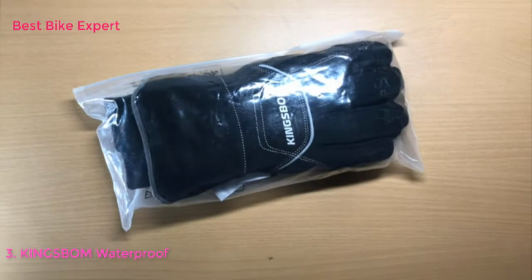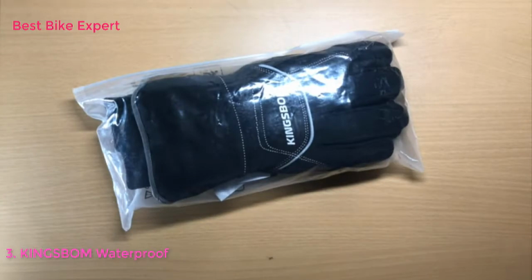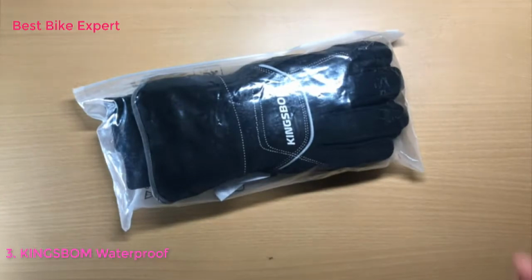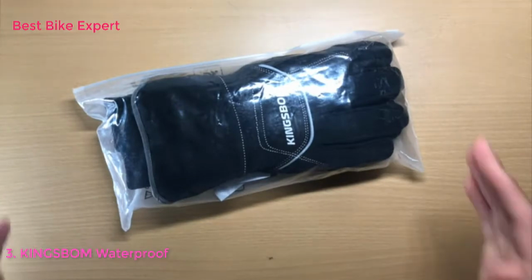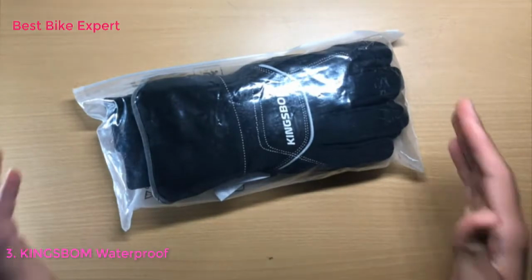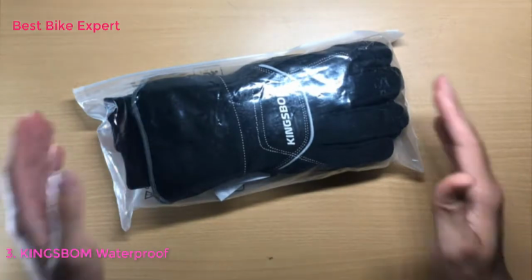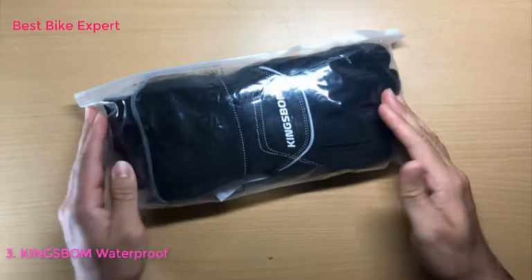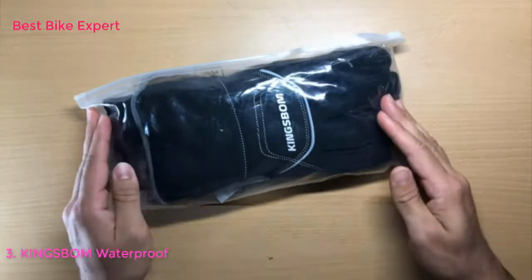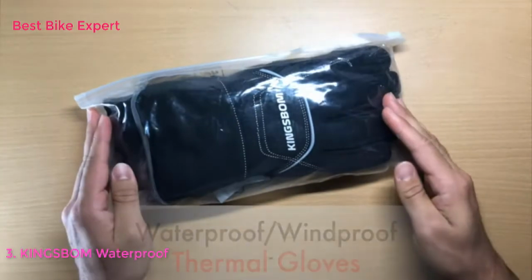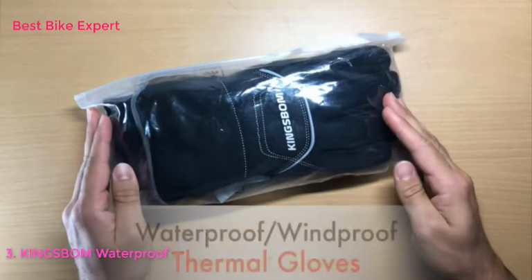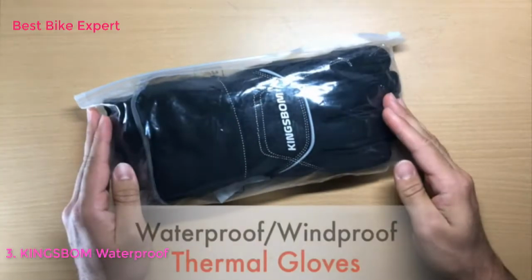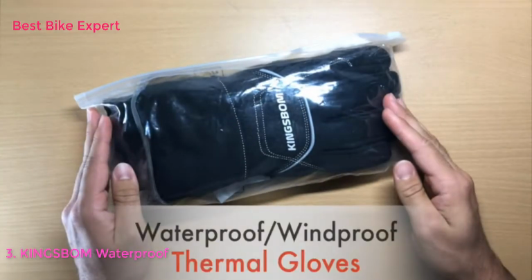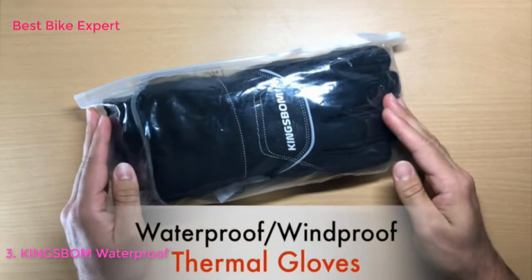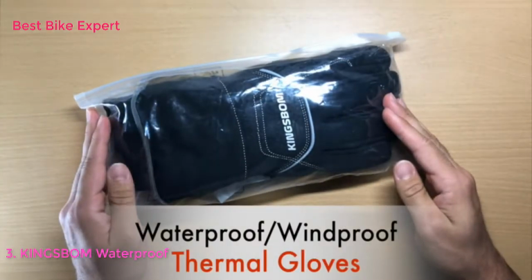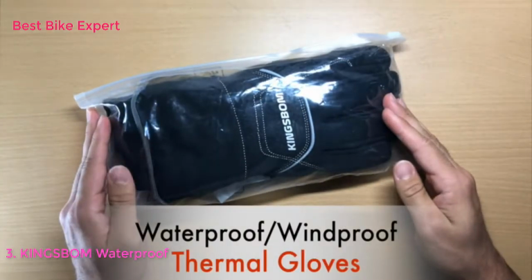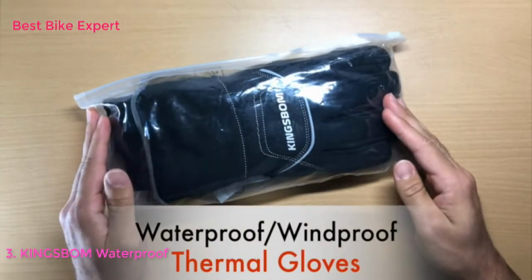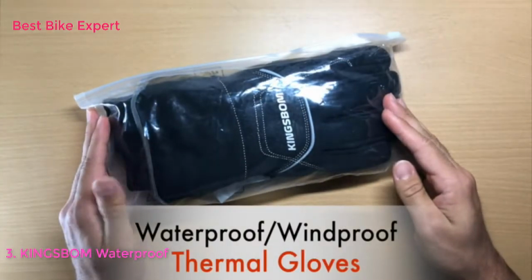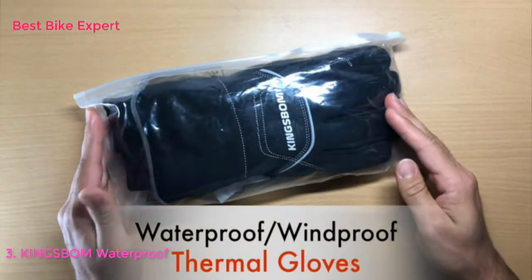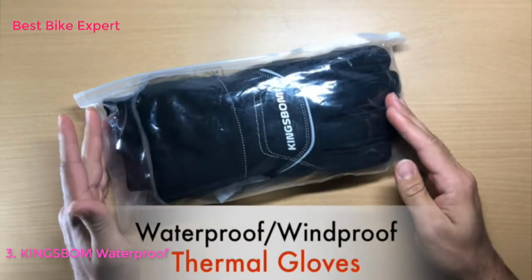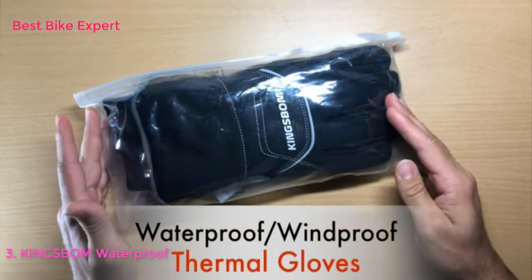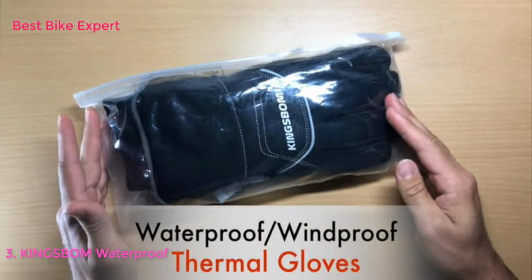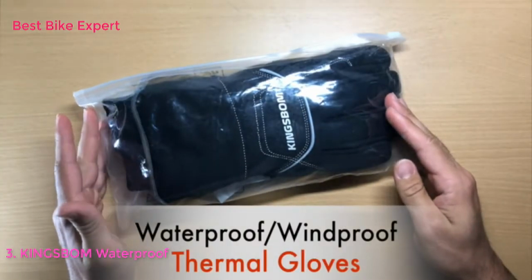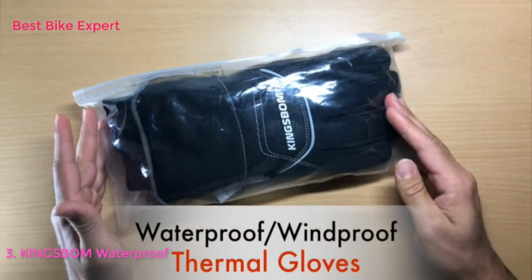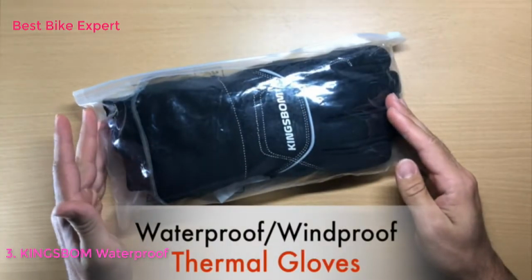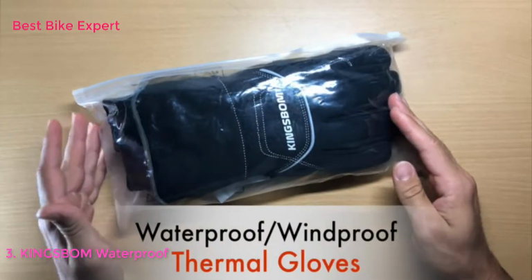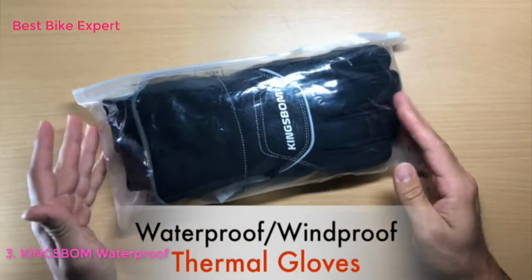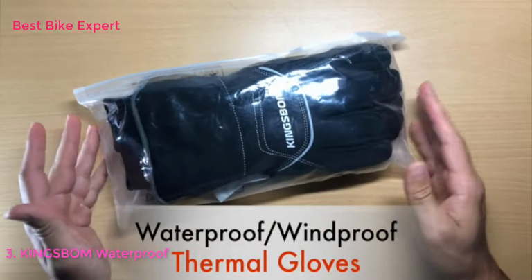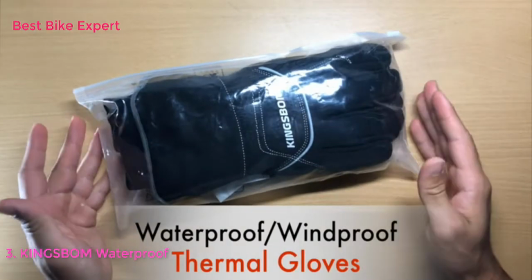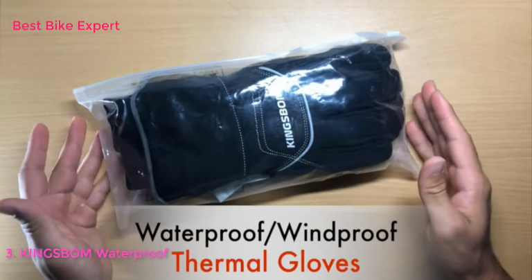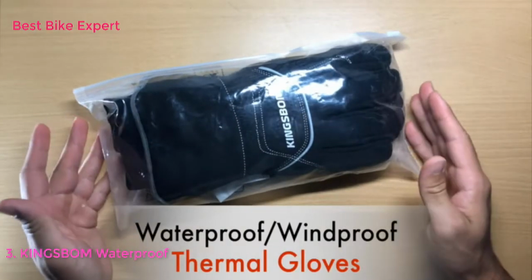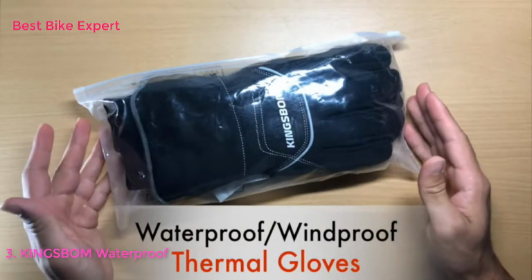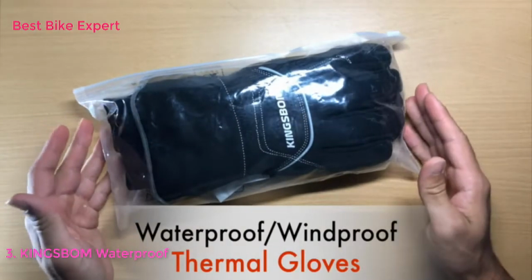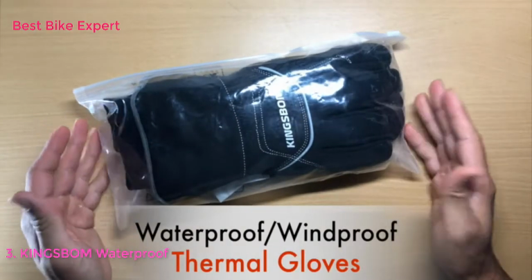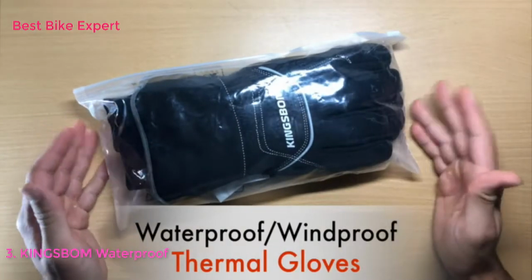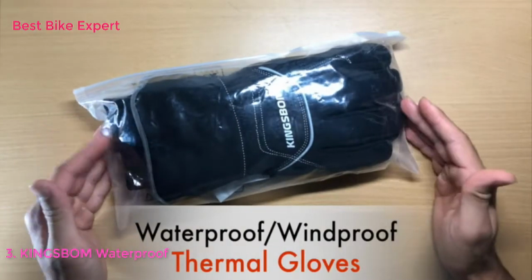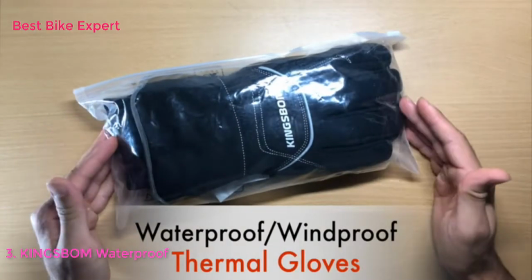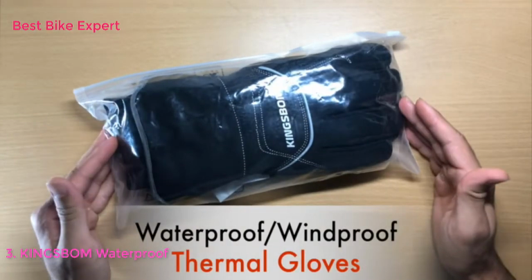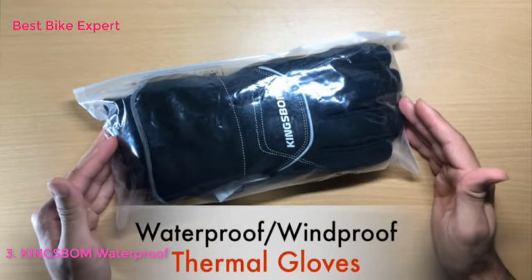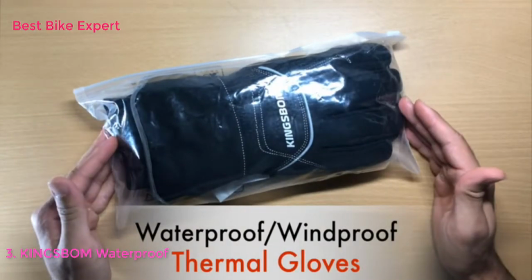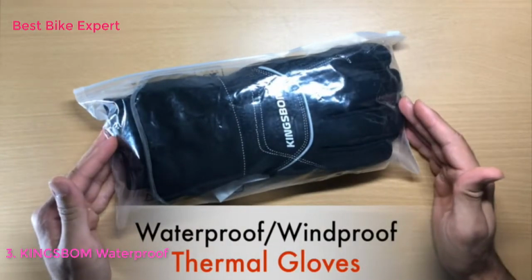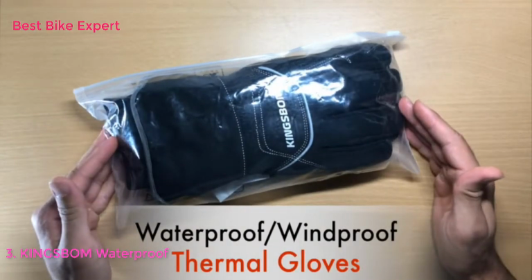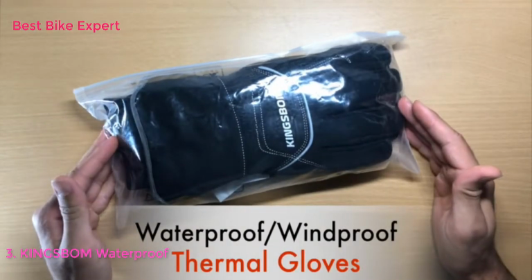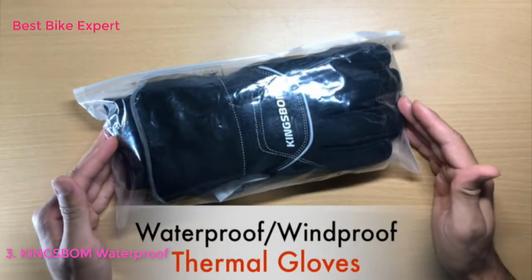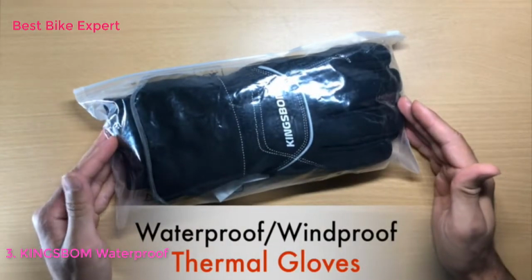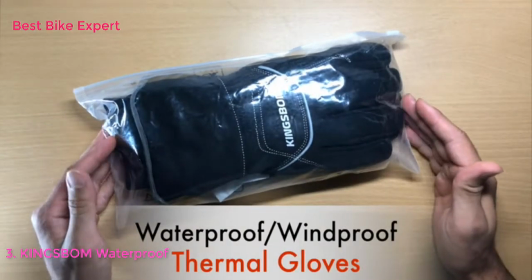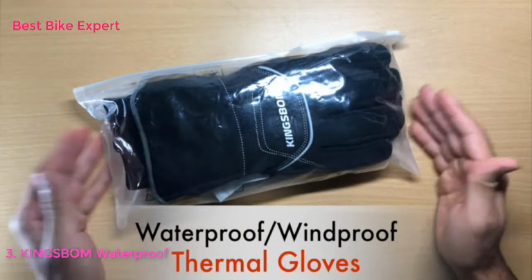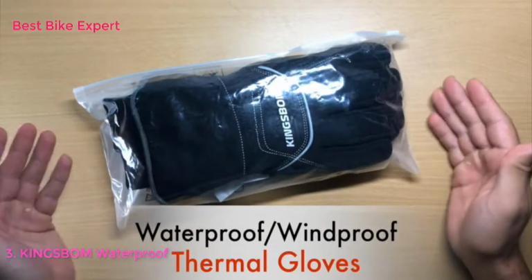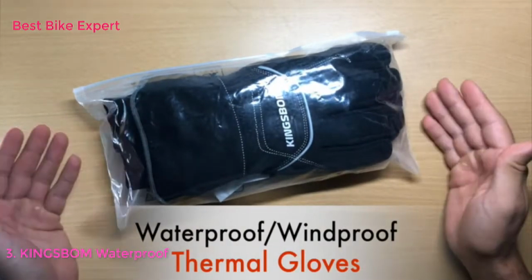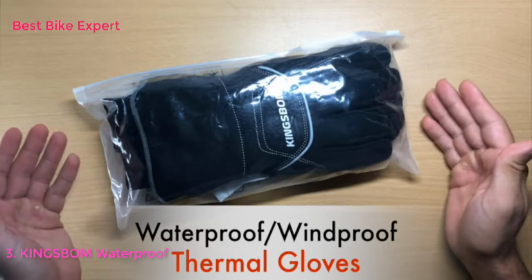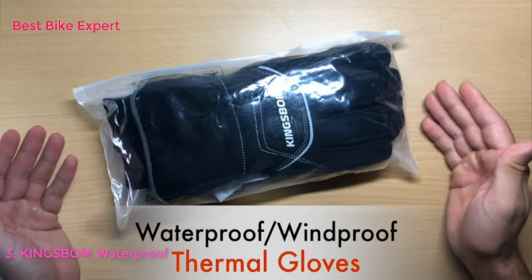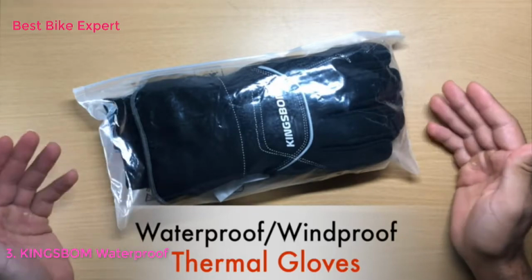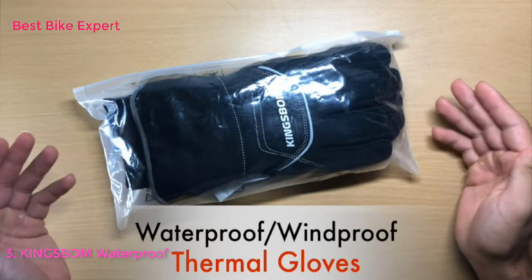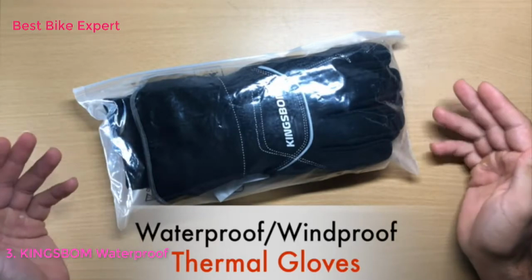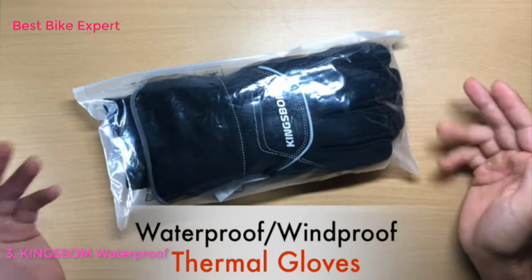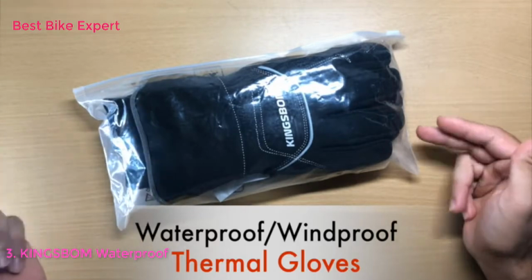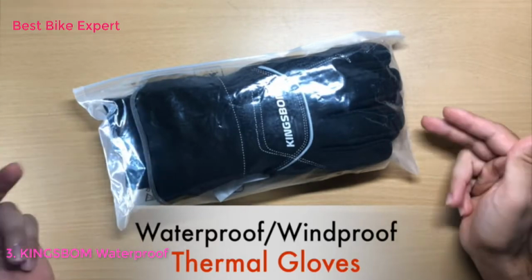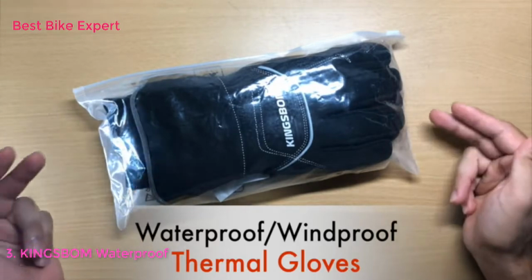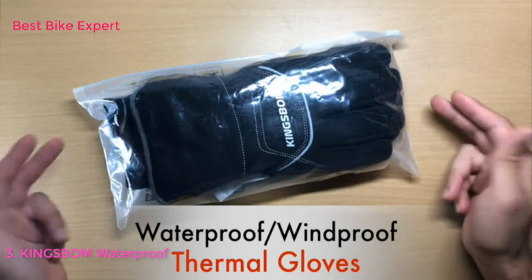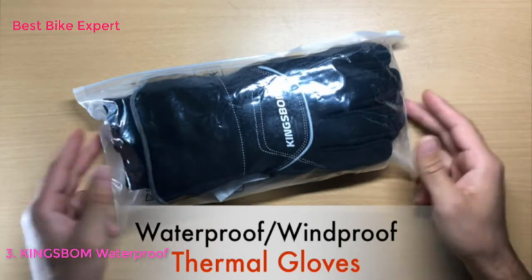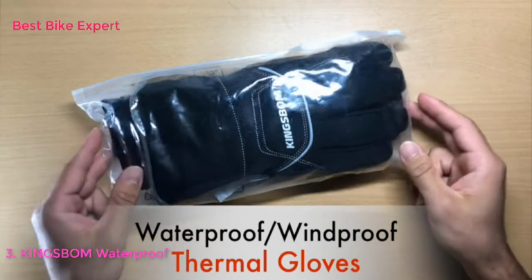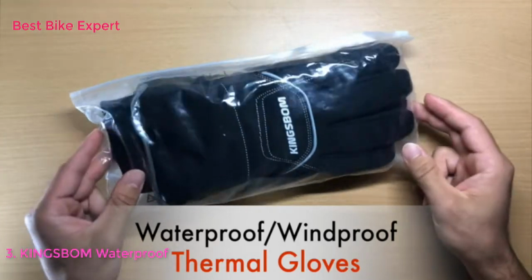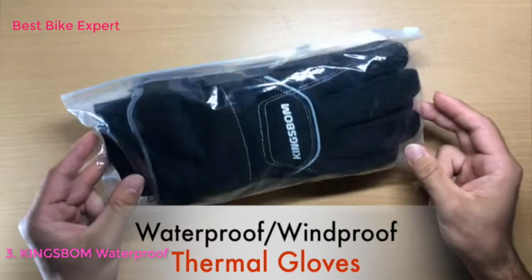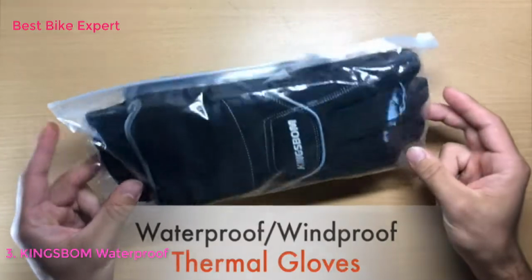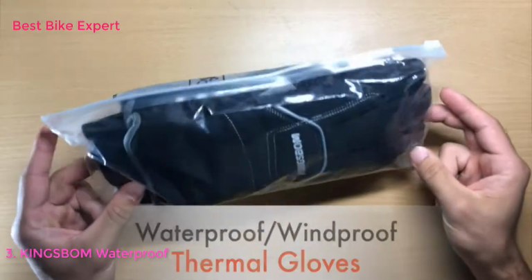Here we have the waterproof and windproof thermal gloves. Let's open the package and see what's inside.